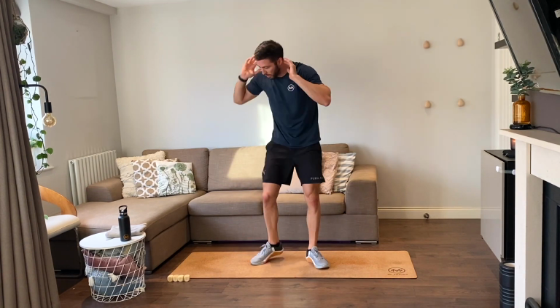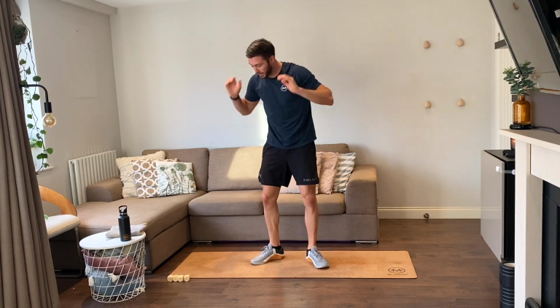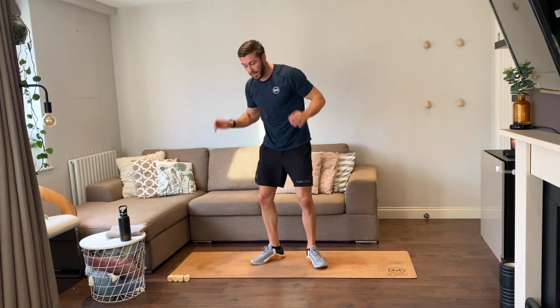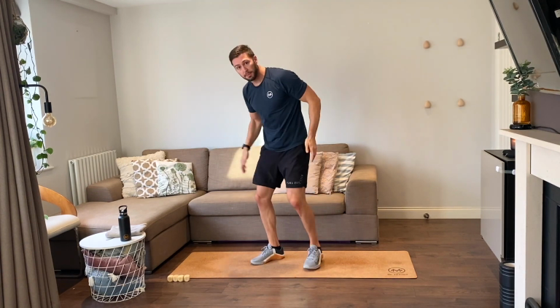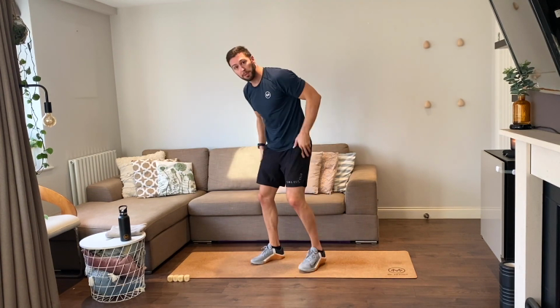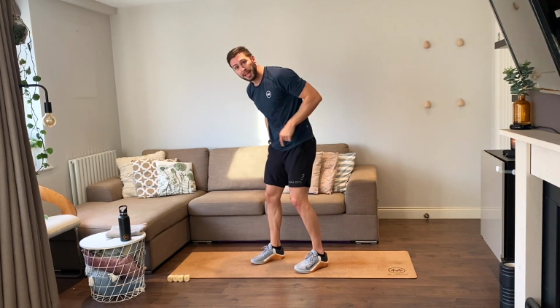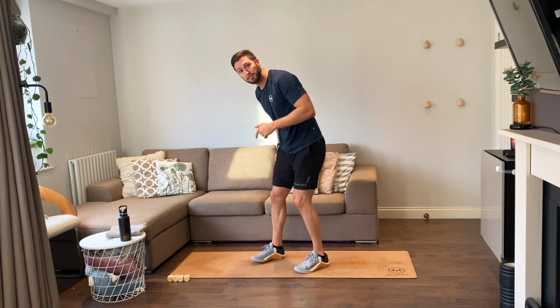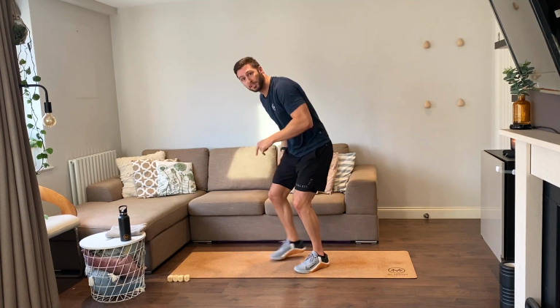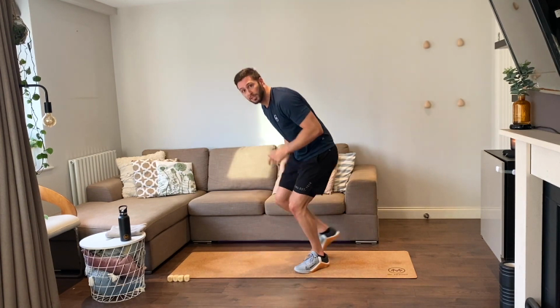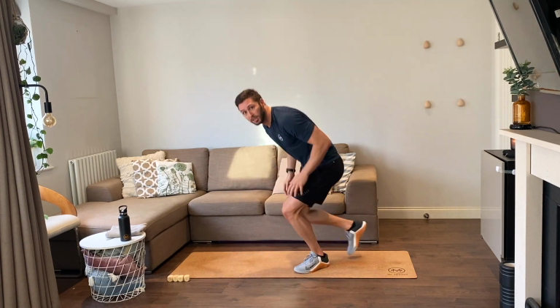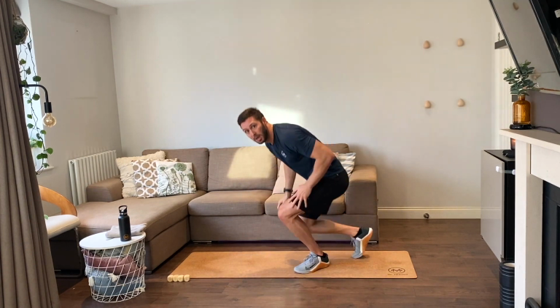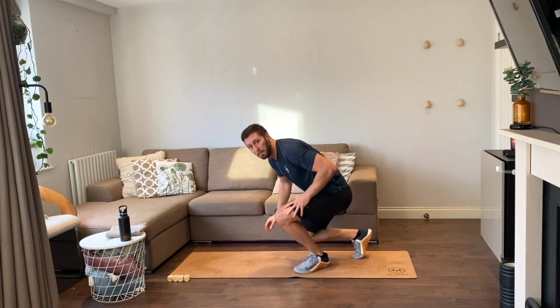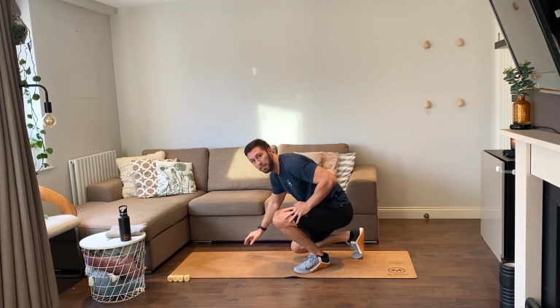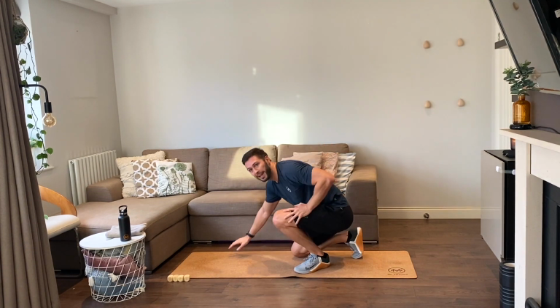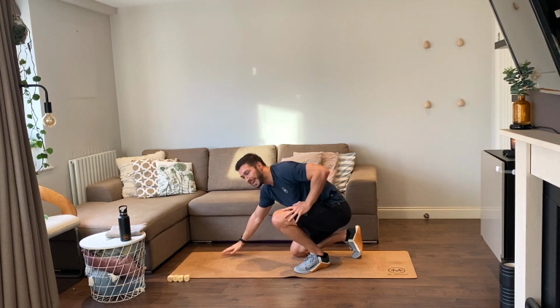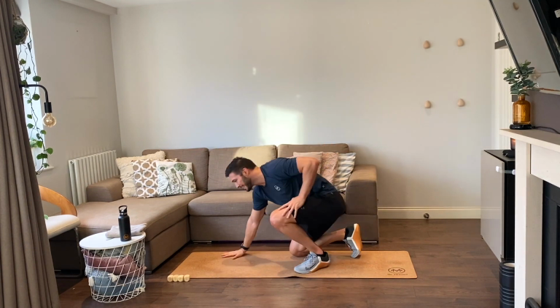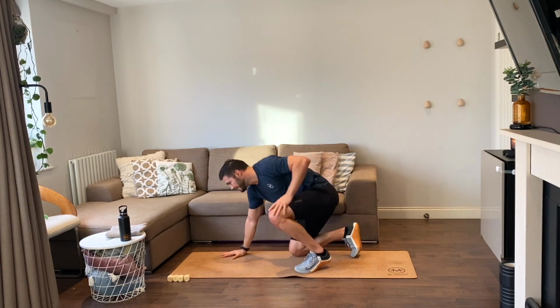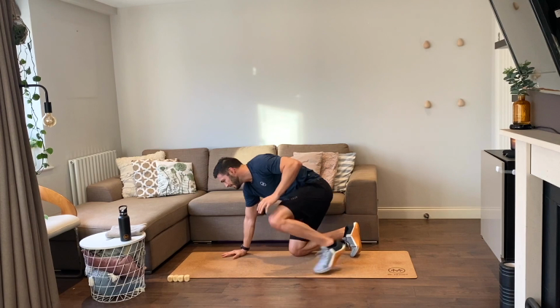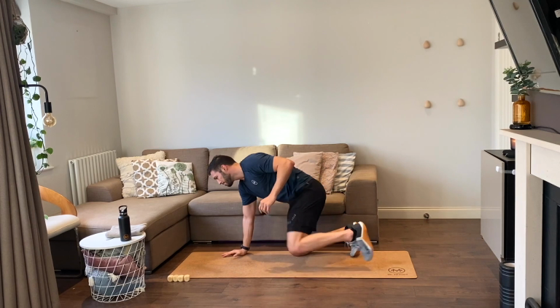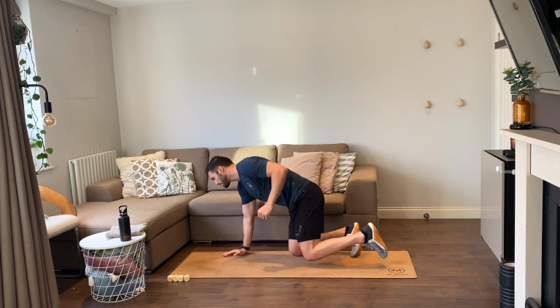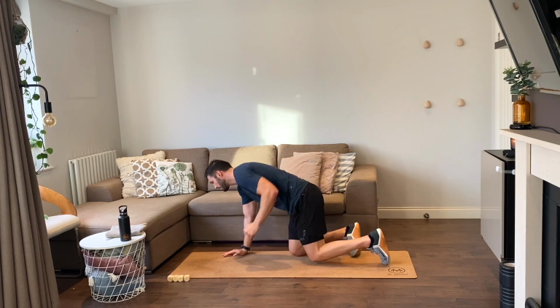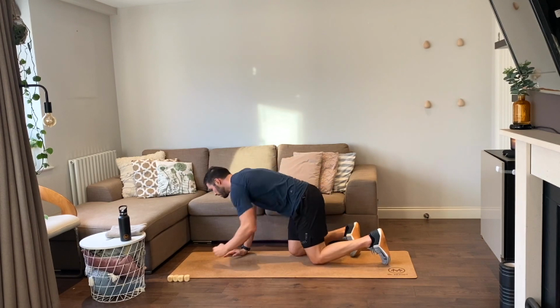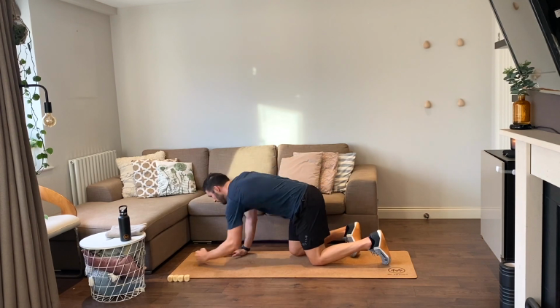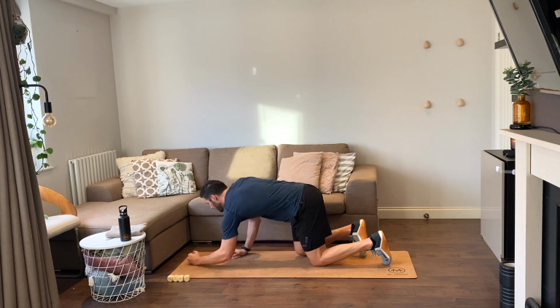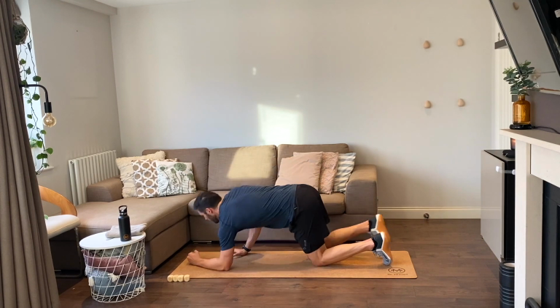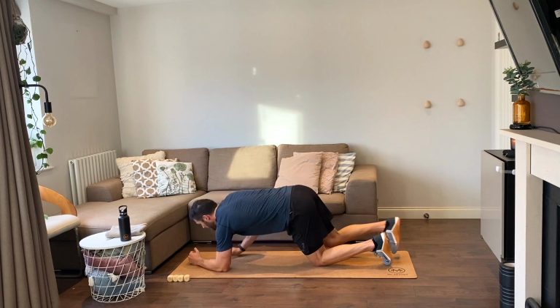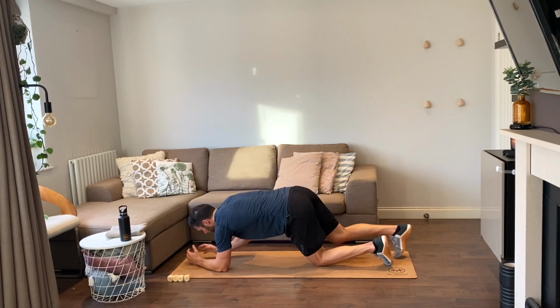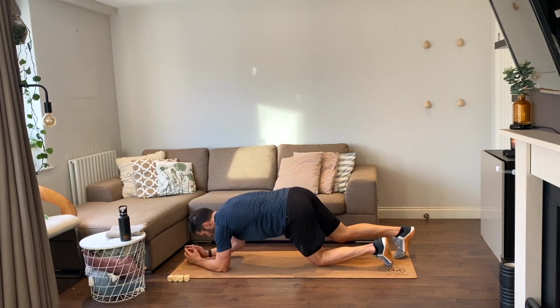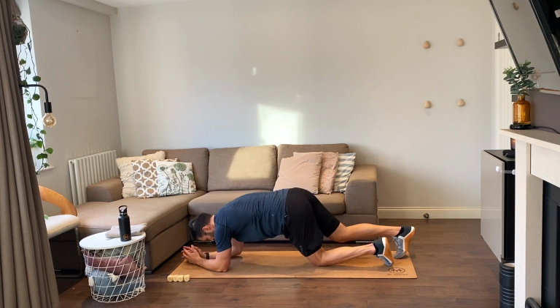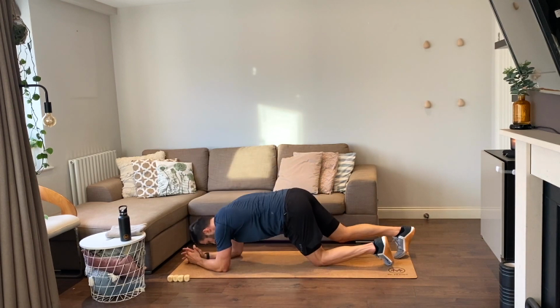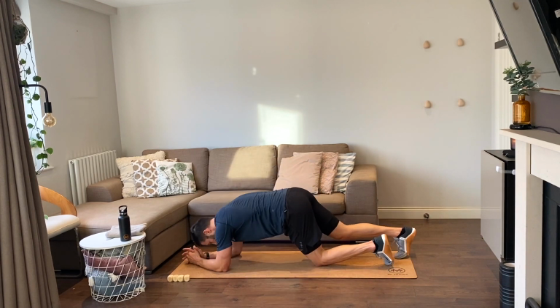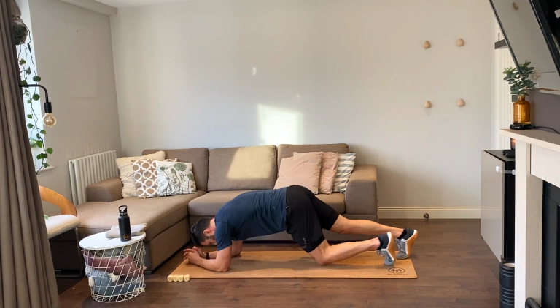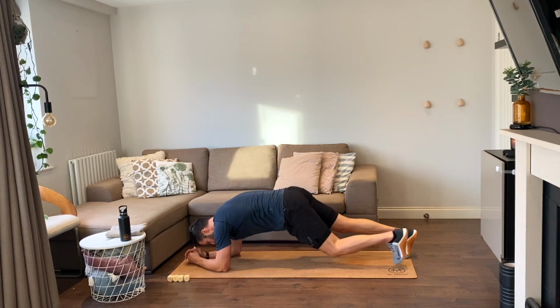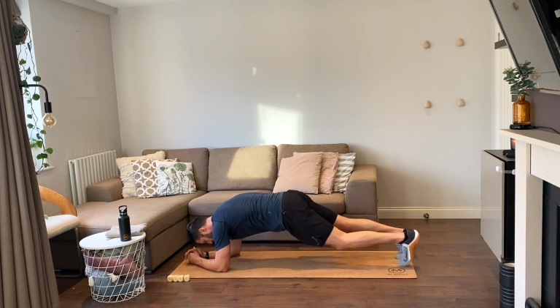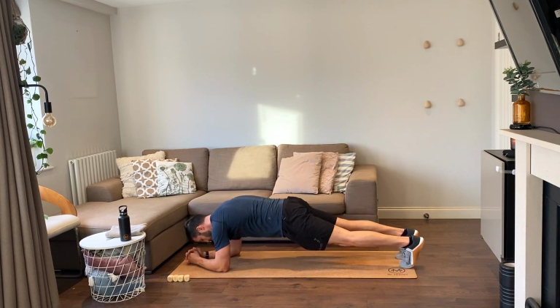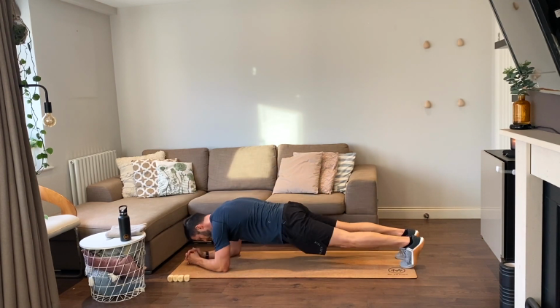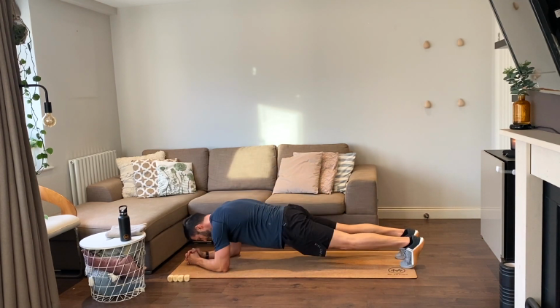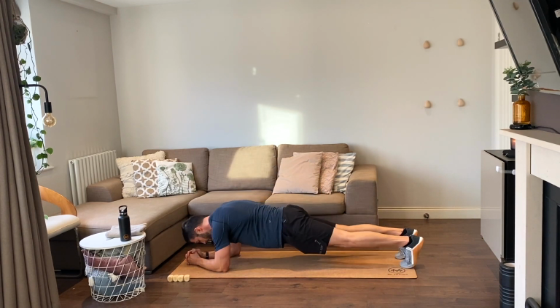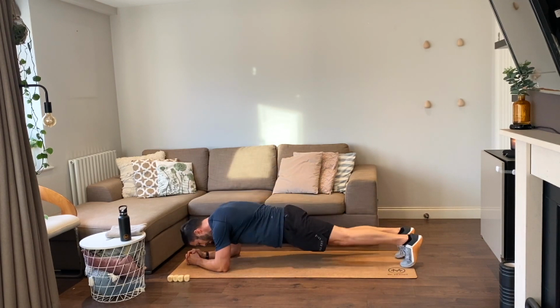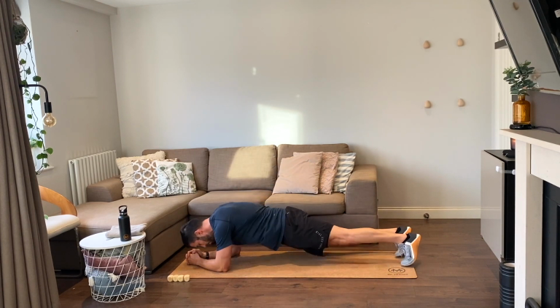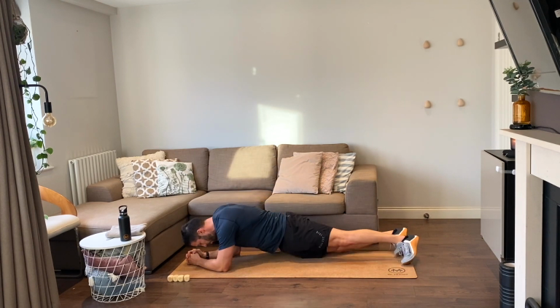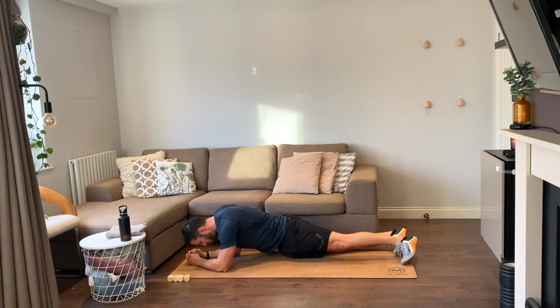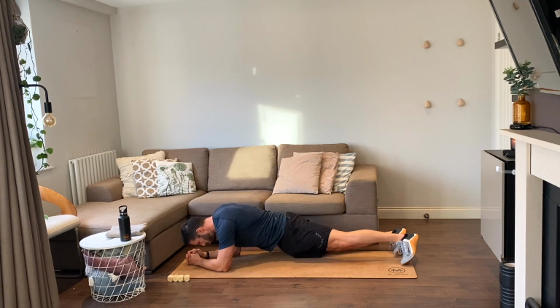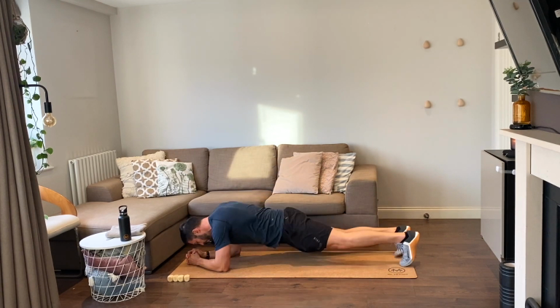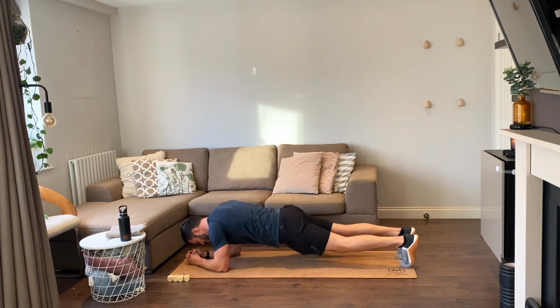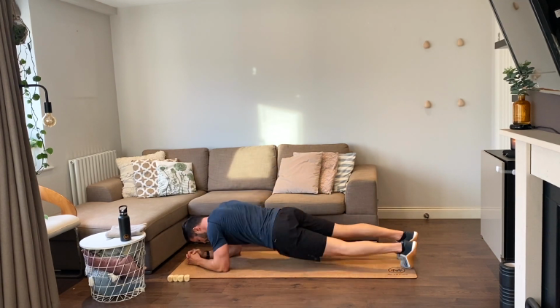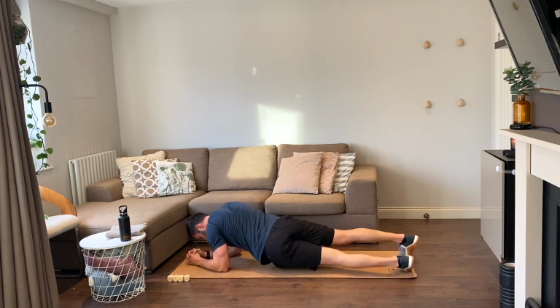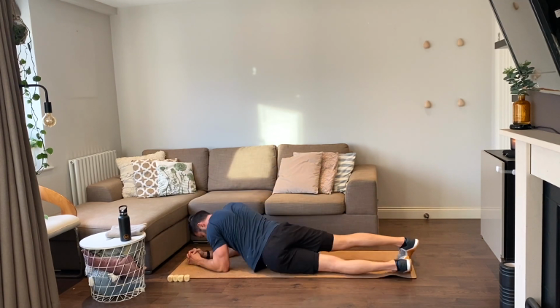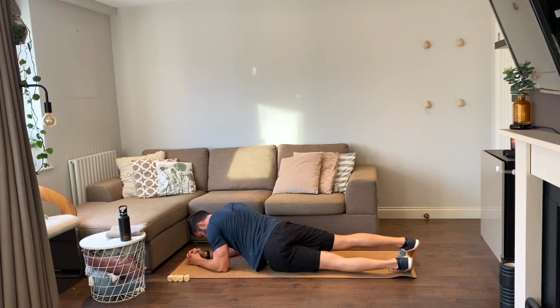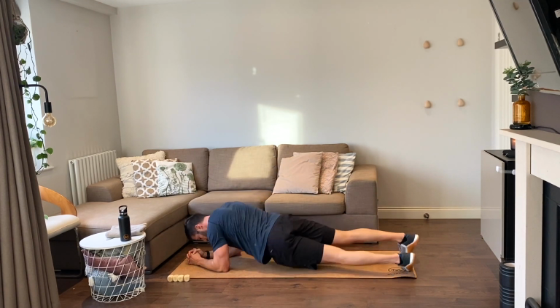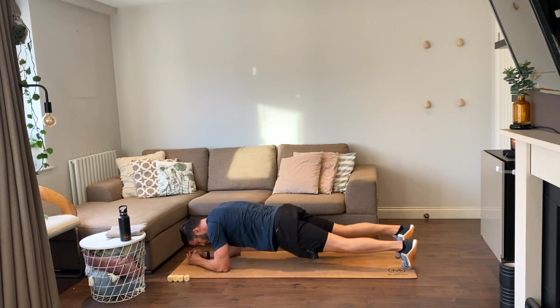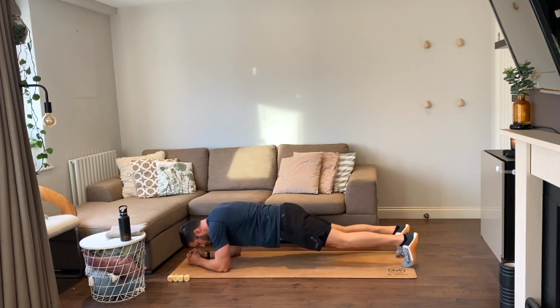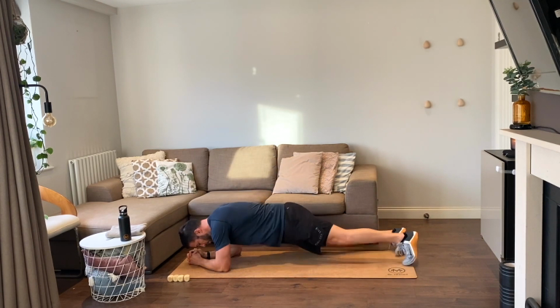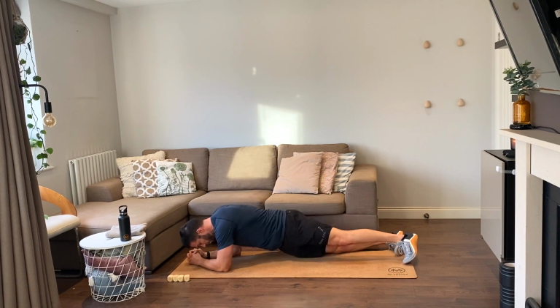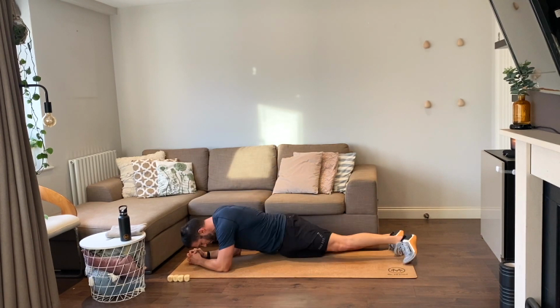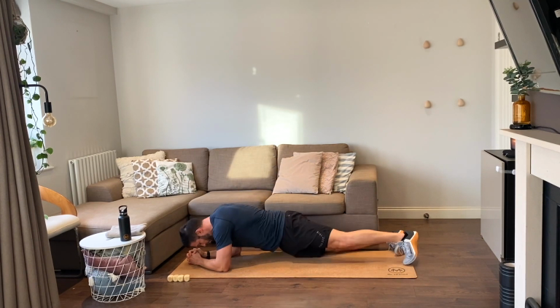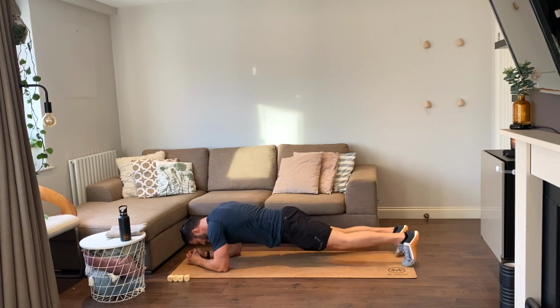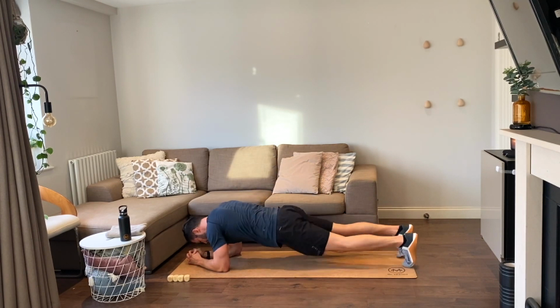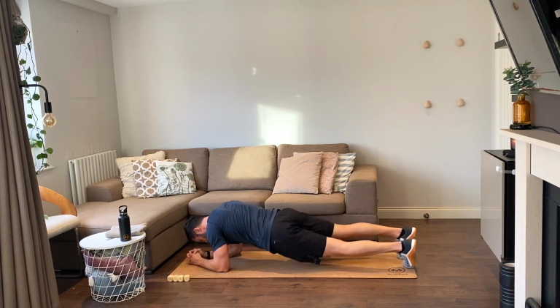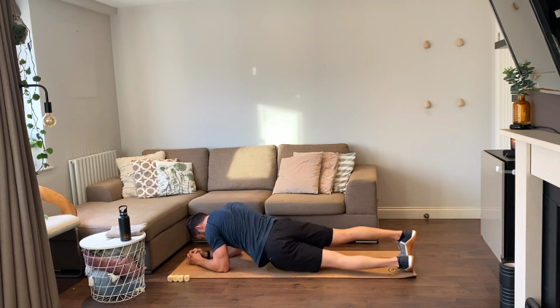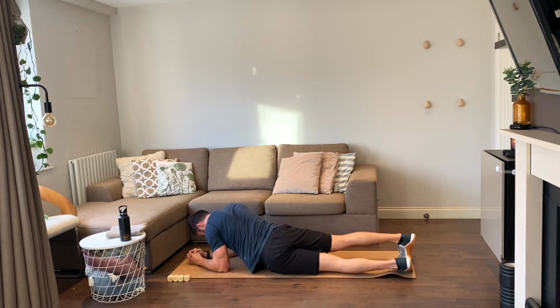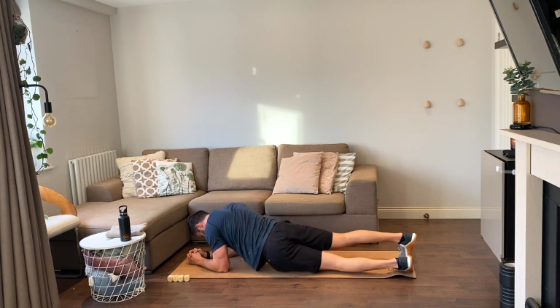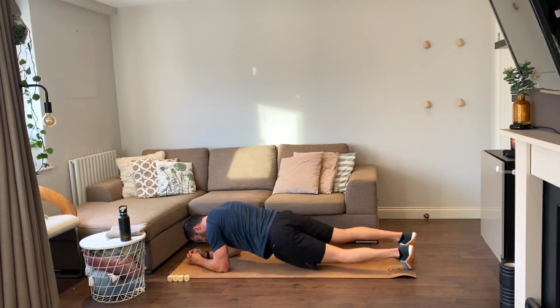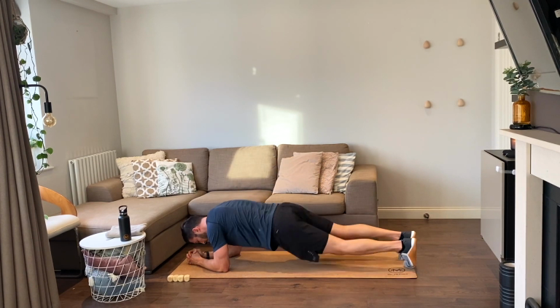Plank position — plank dips, four reps, go. One, two, three, four.